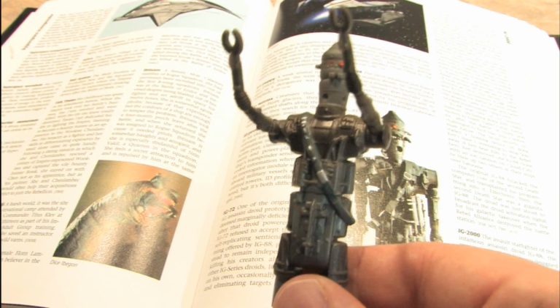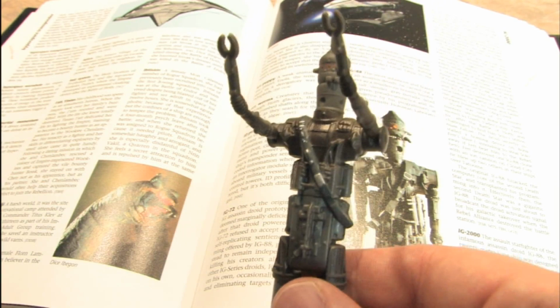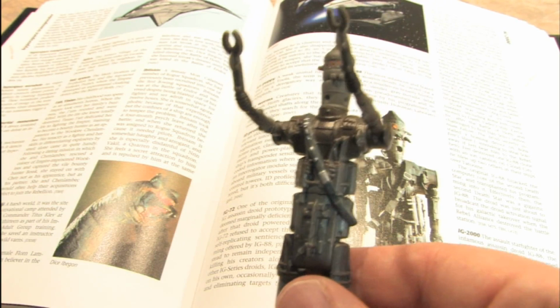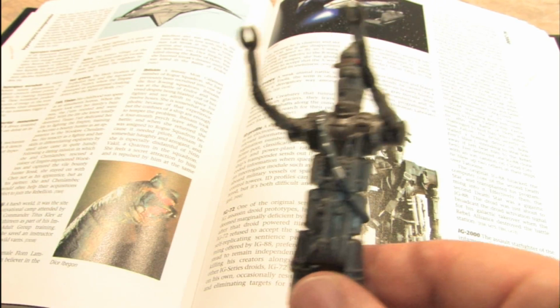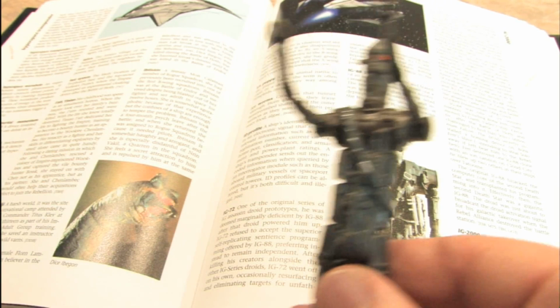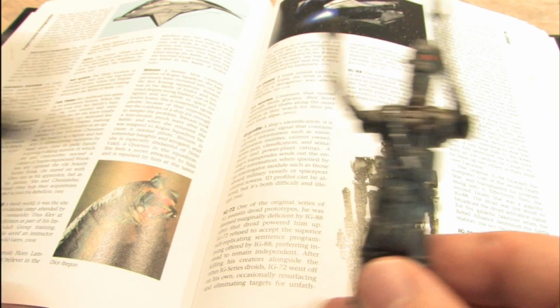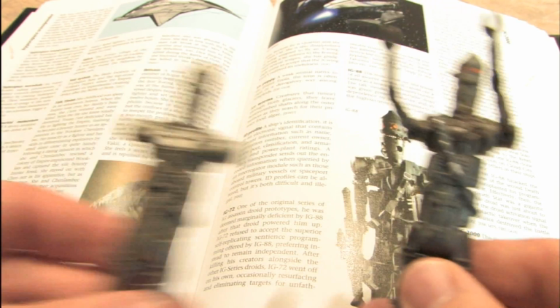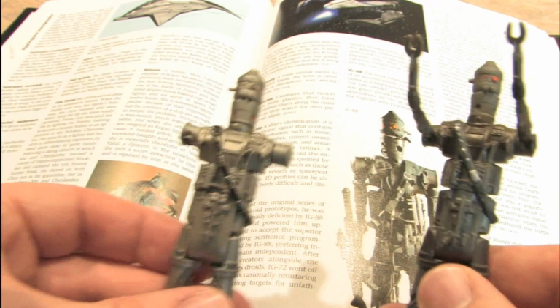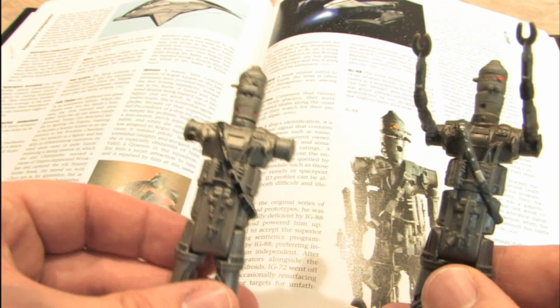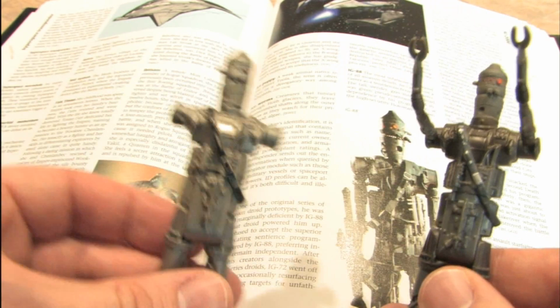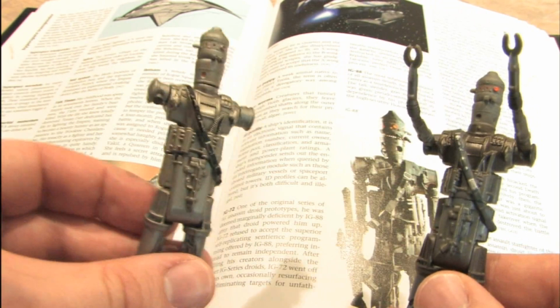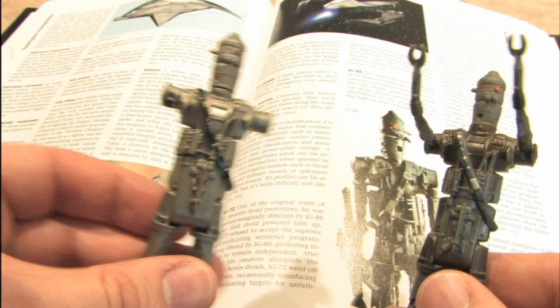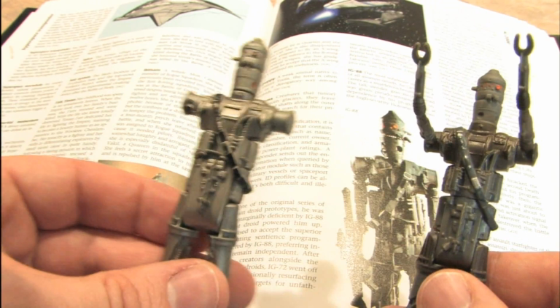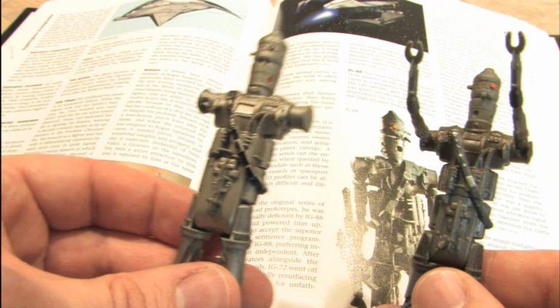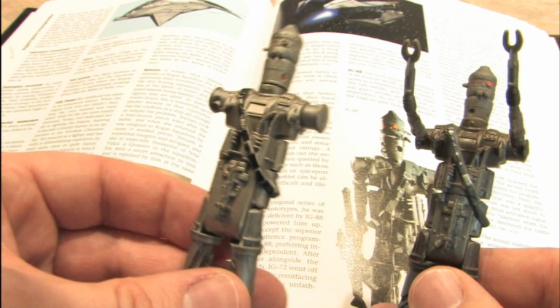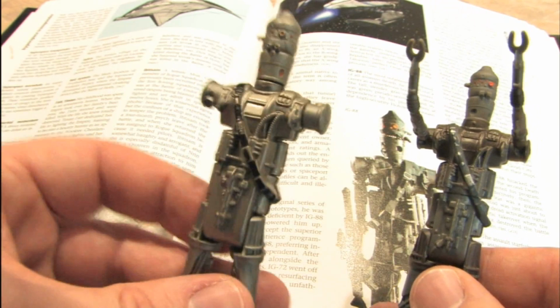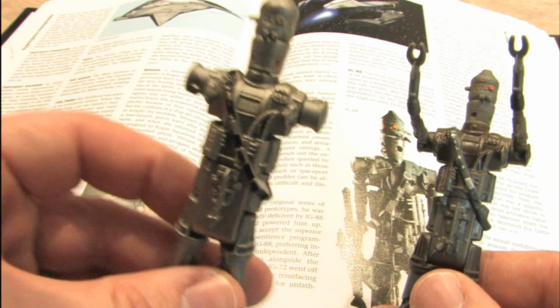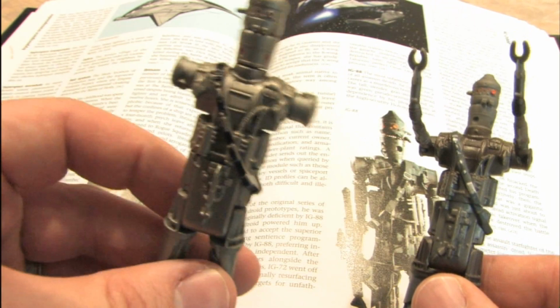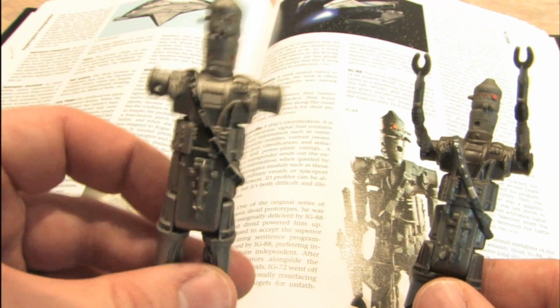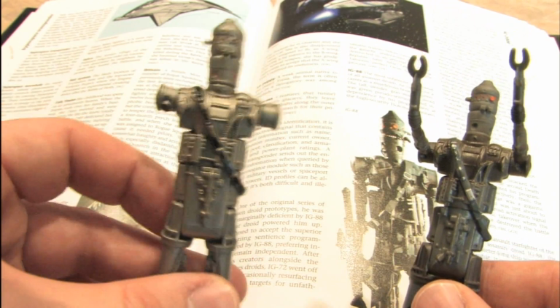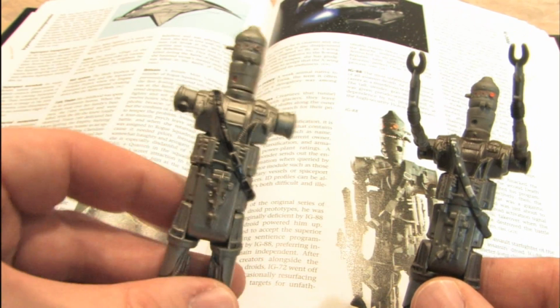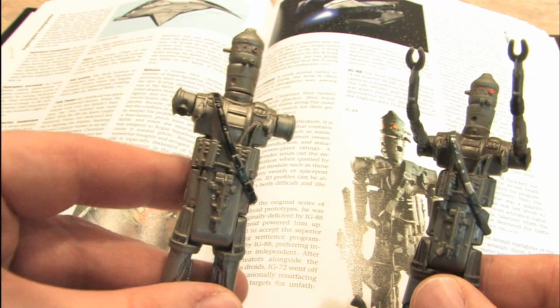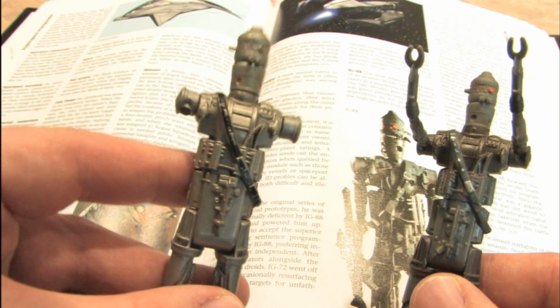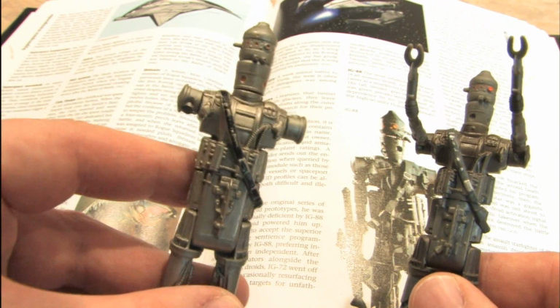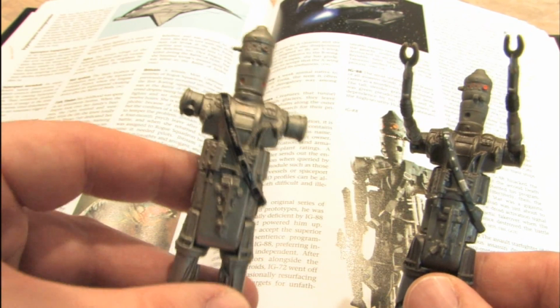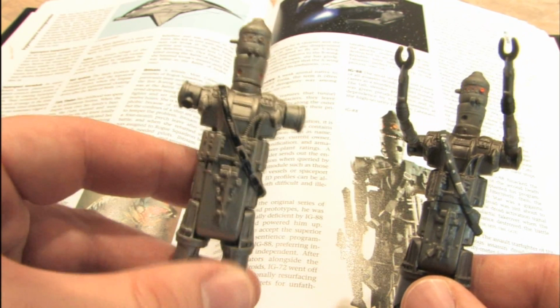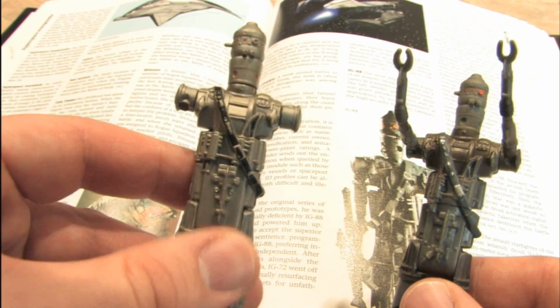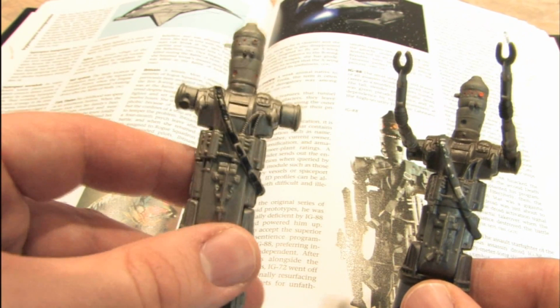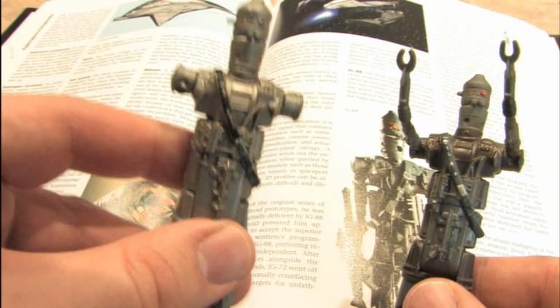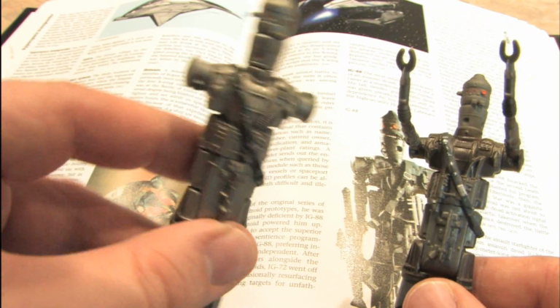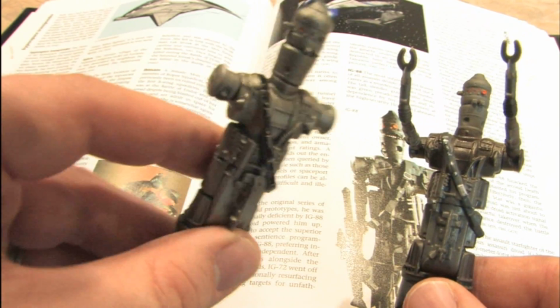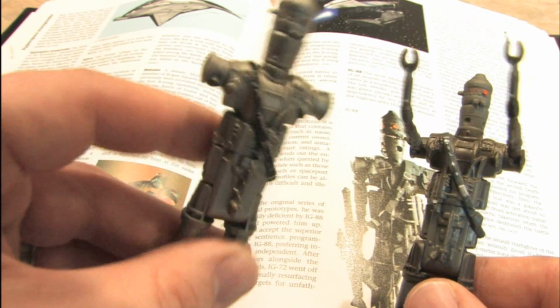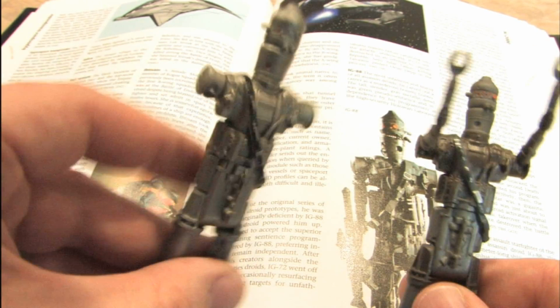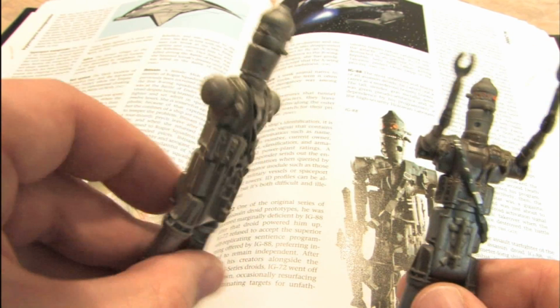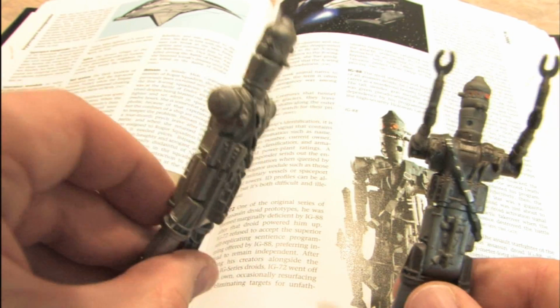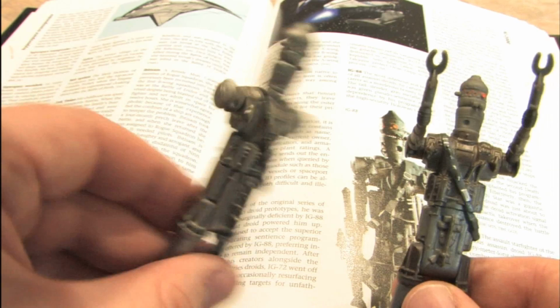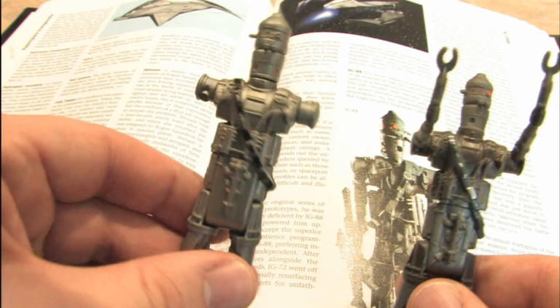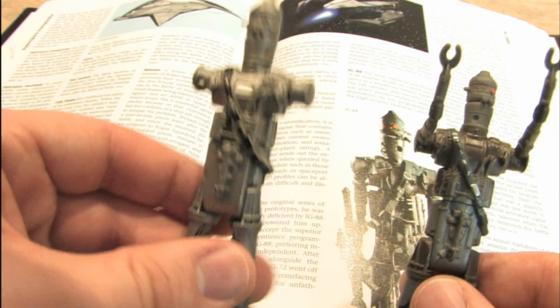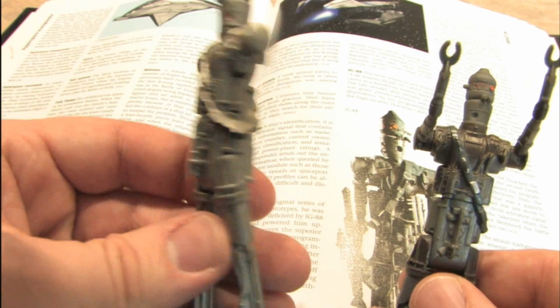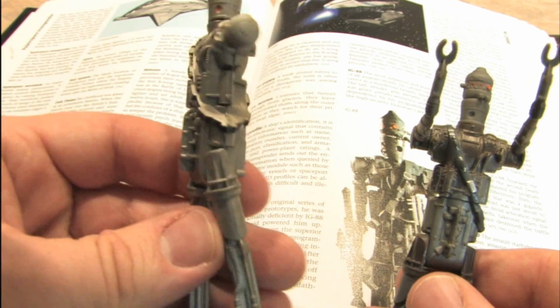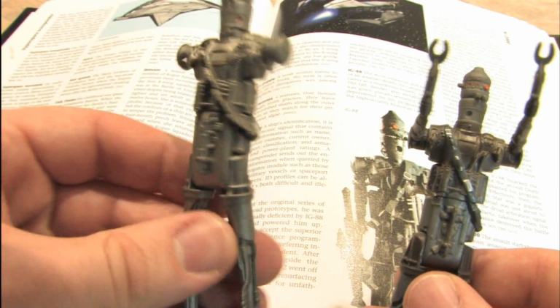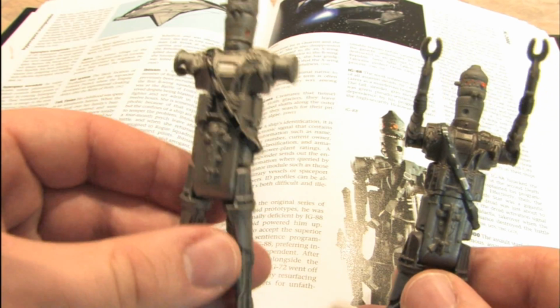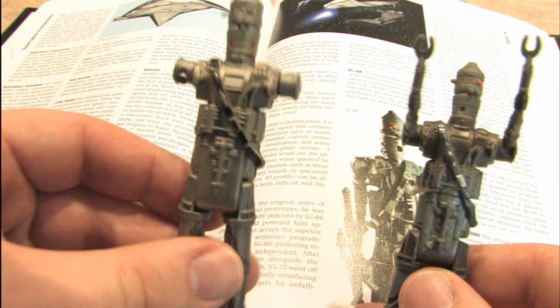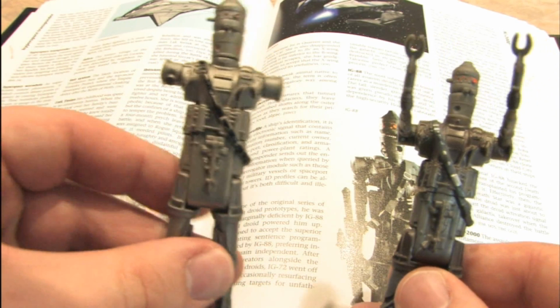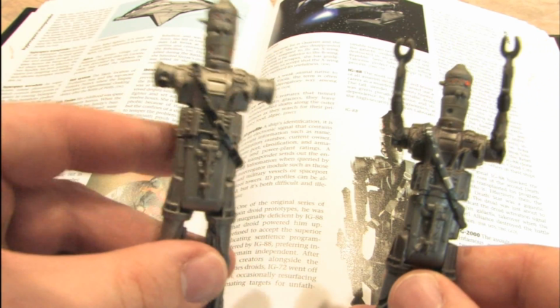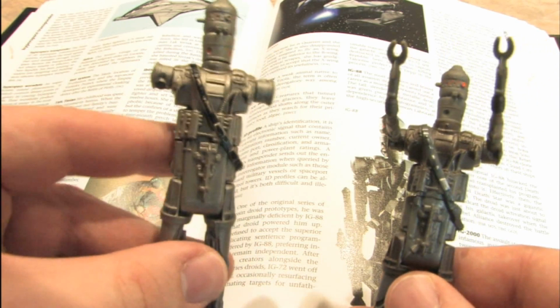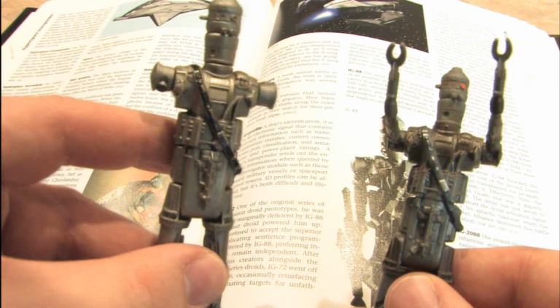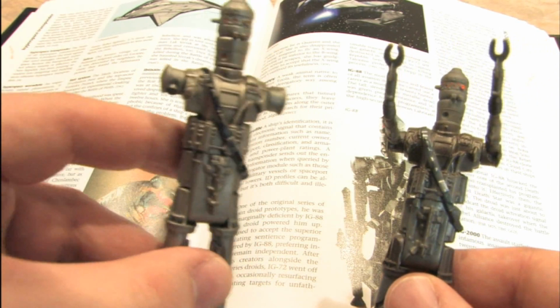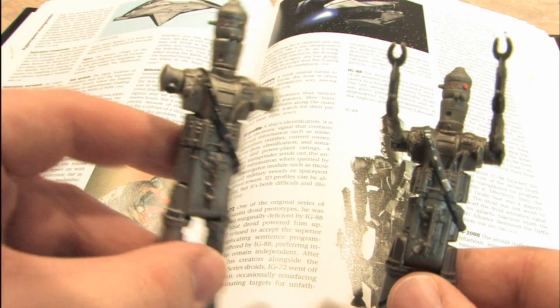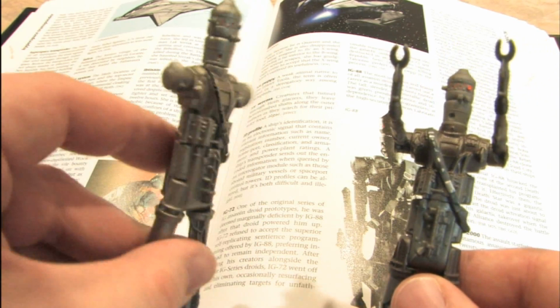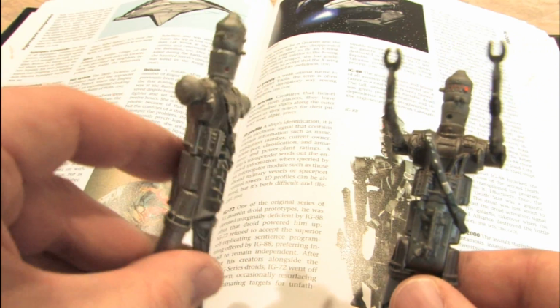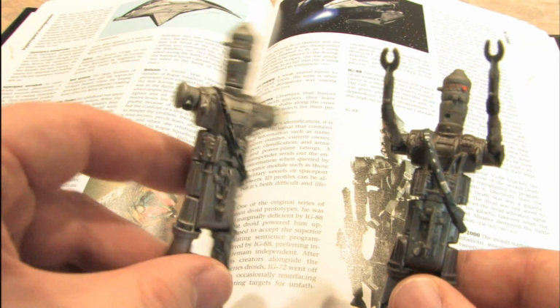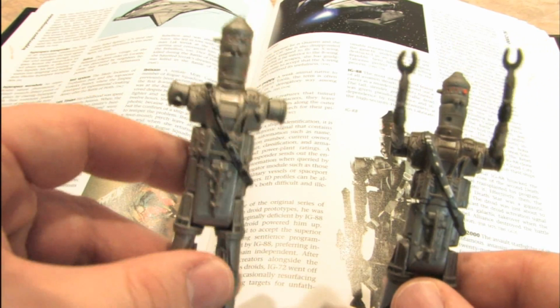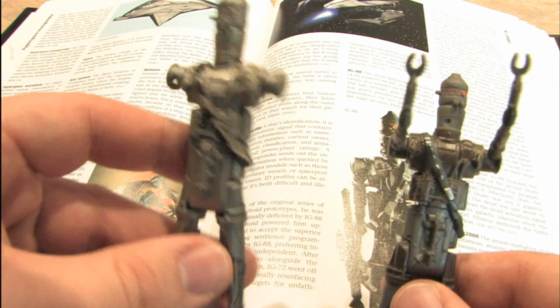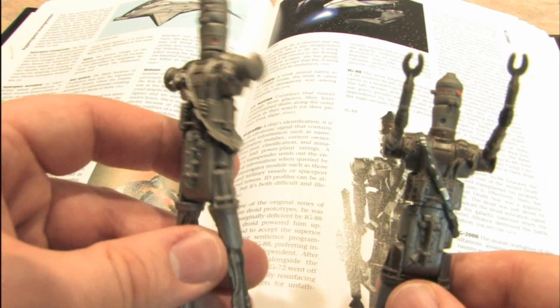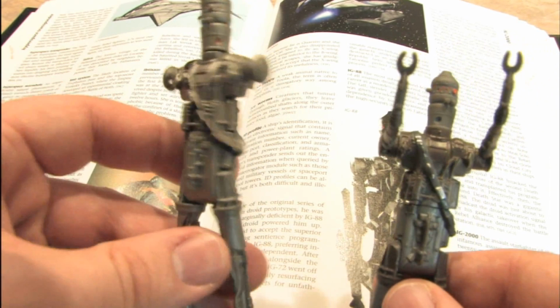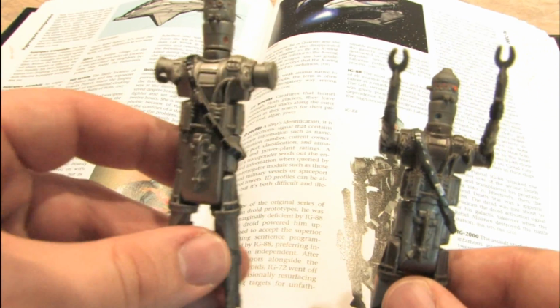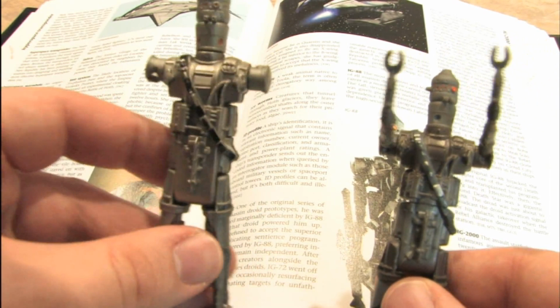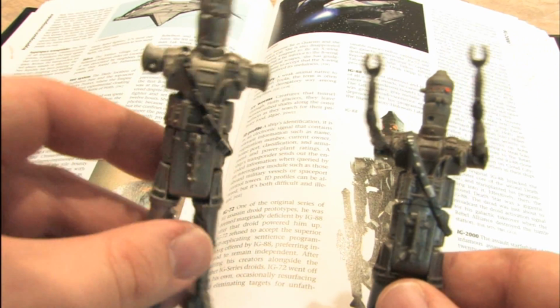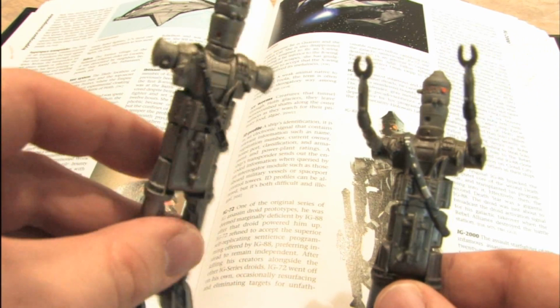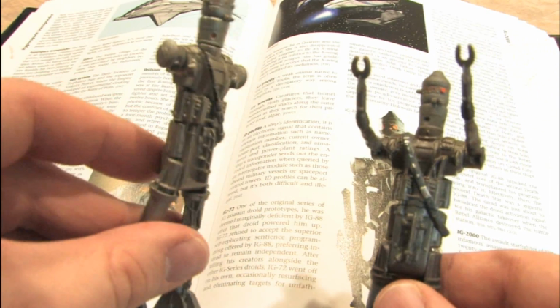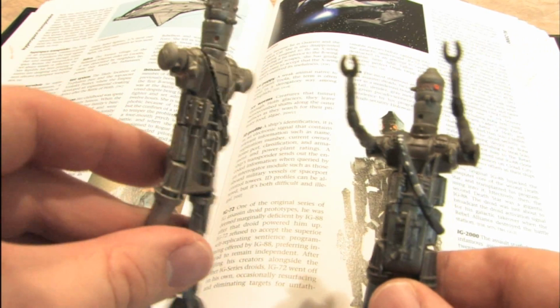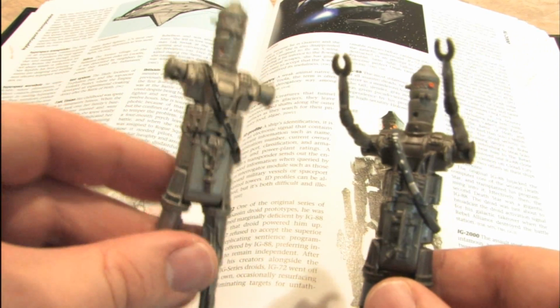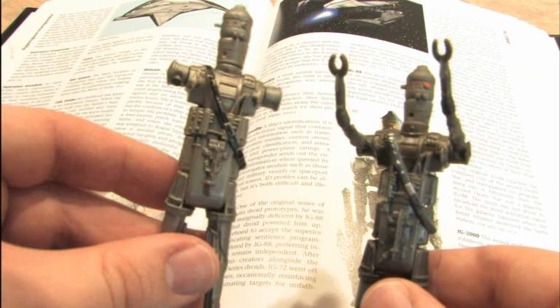My old one from the Empire Strikes Back had his arms ripped off in the great Star Wars vs. Transformers War of 1988.